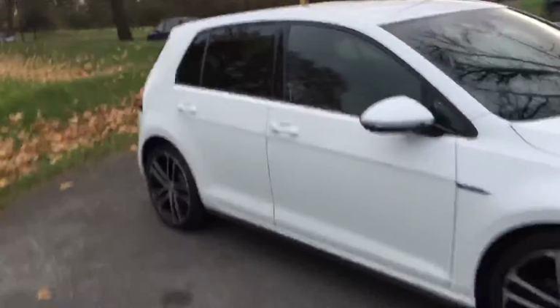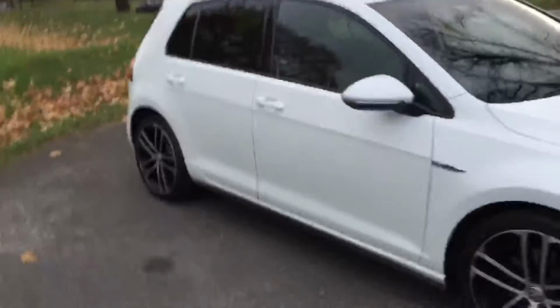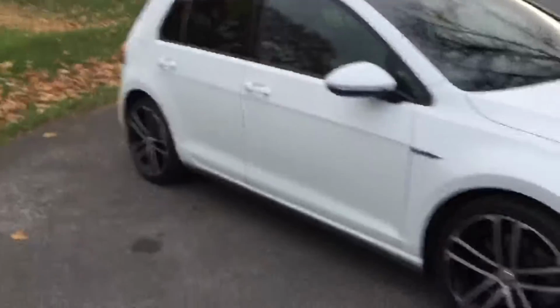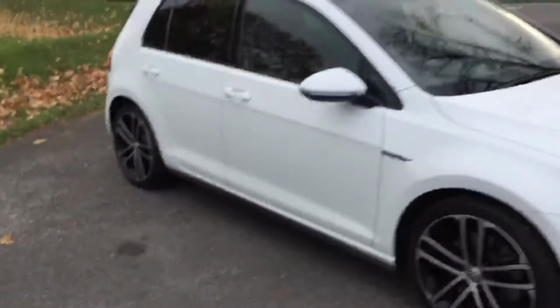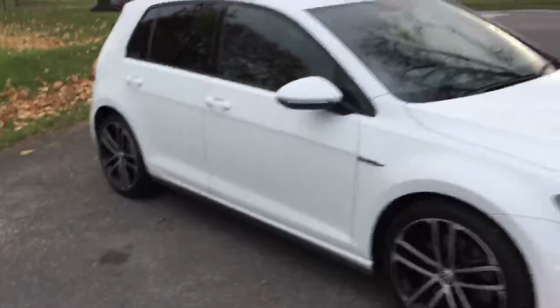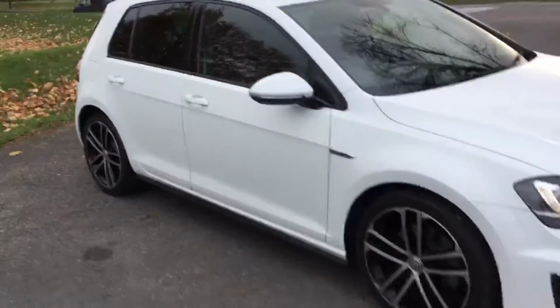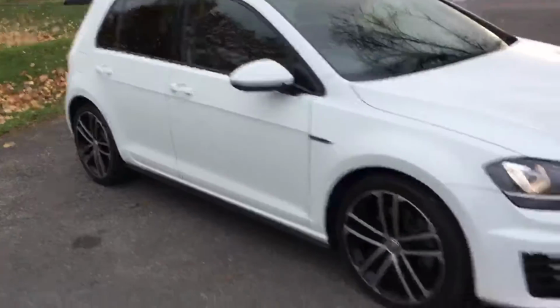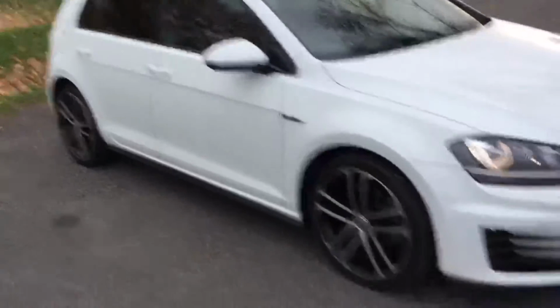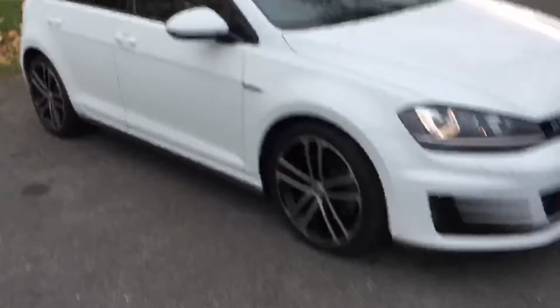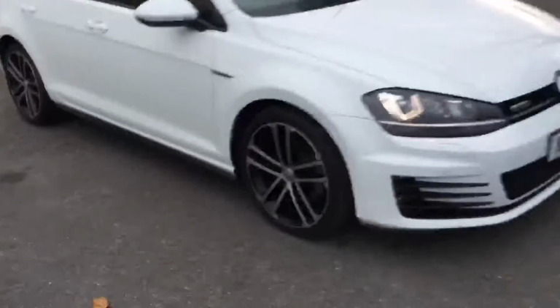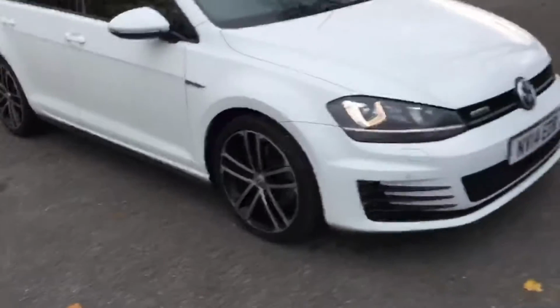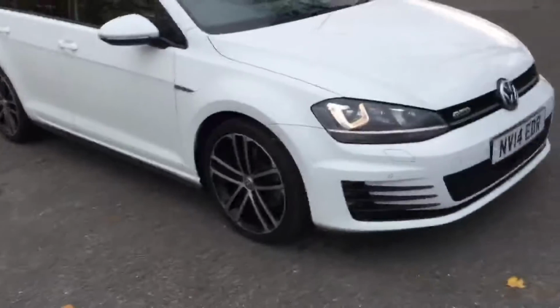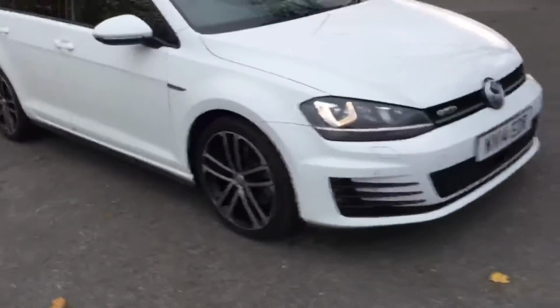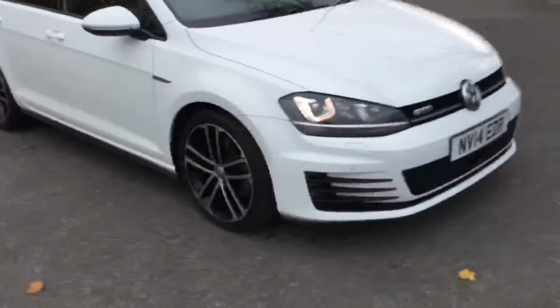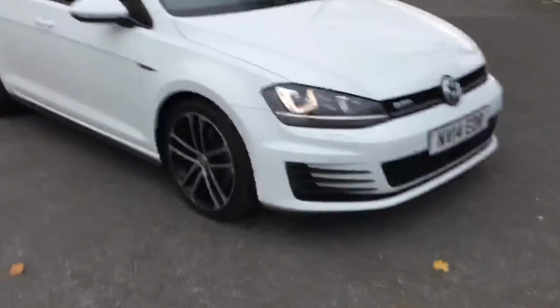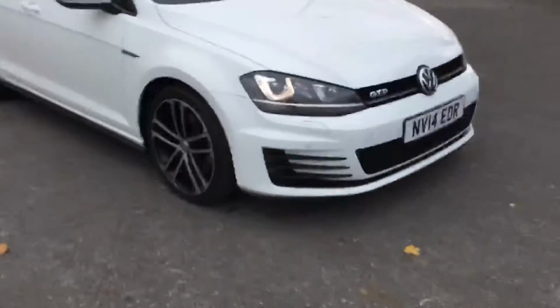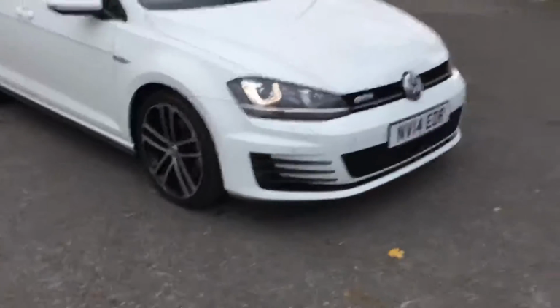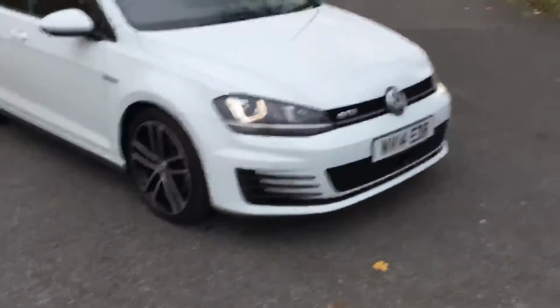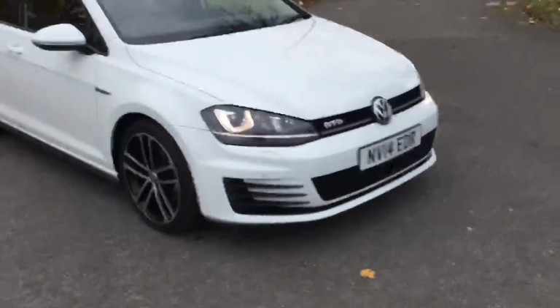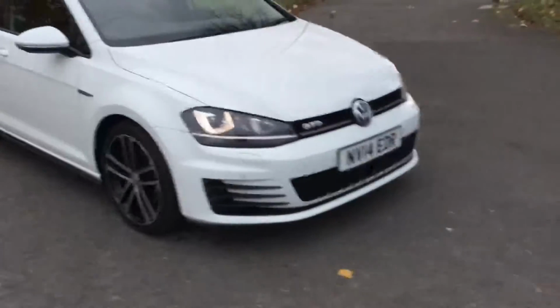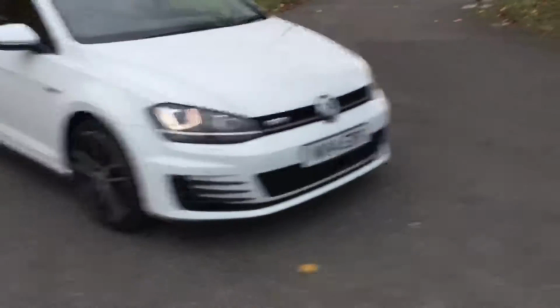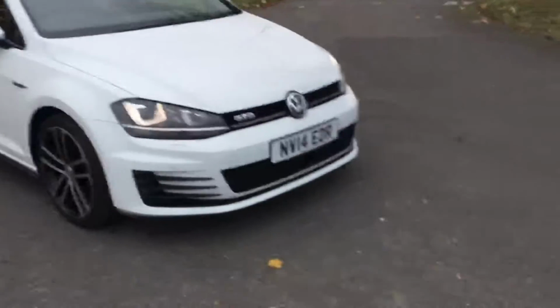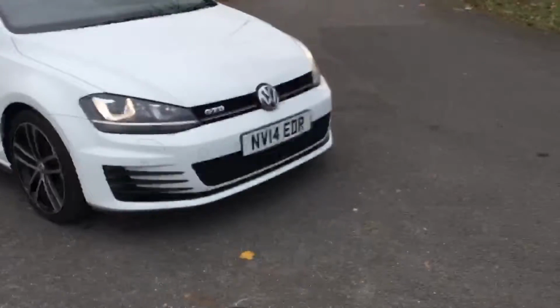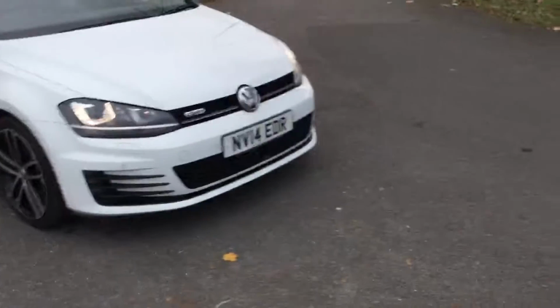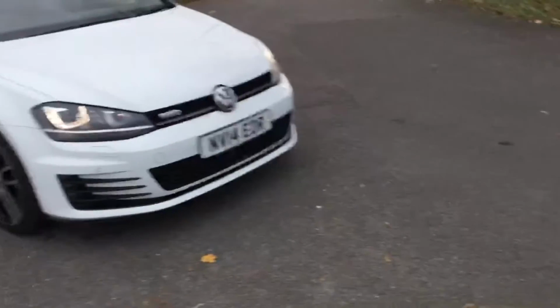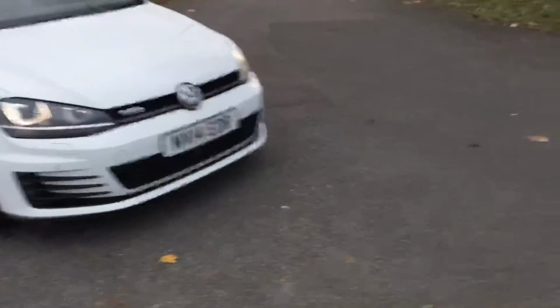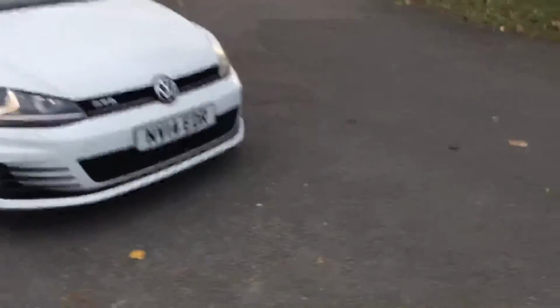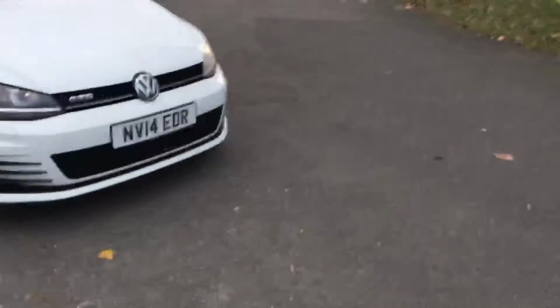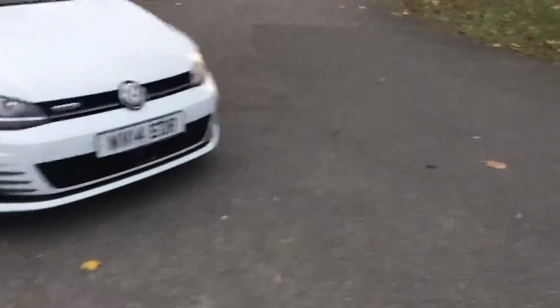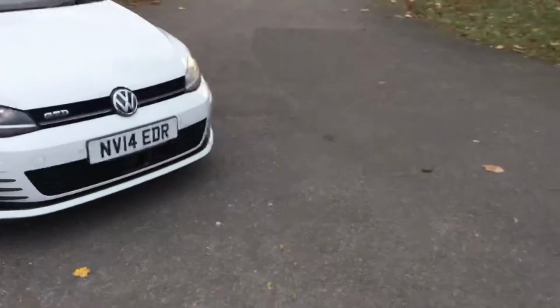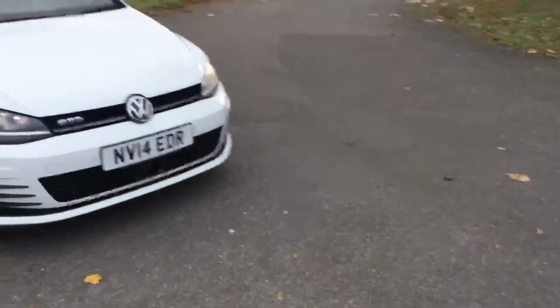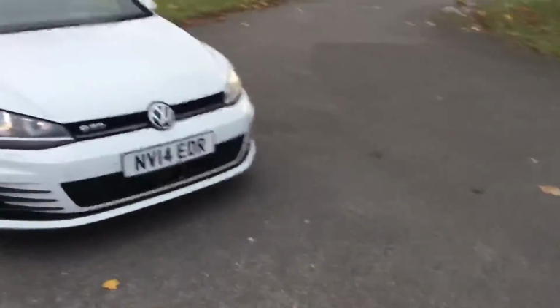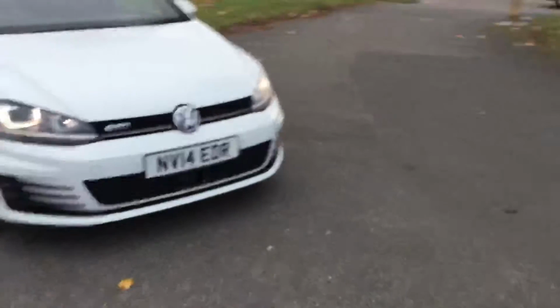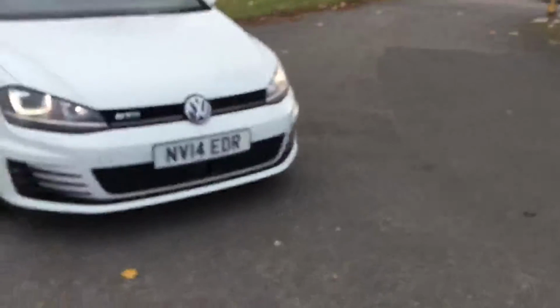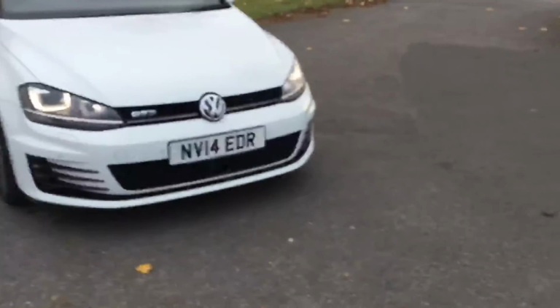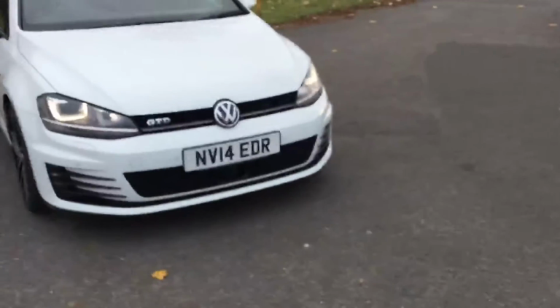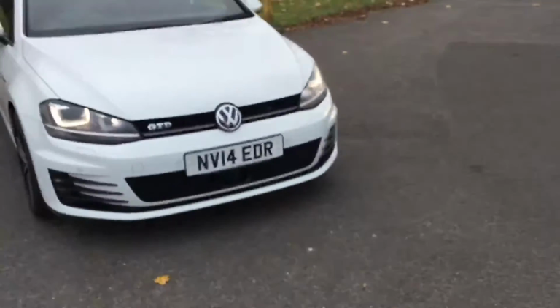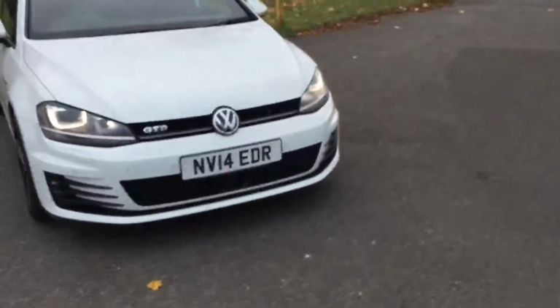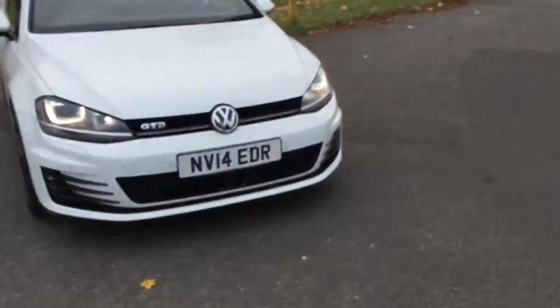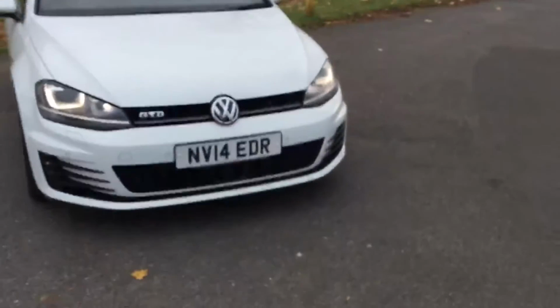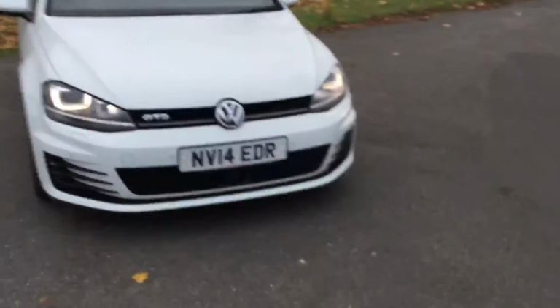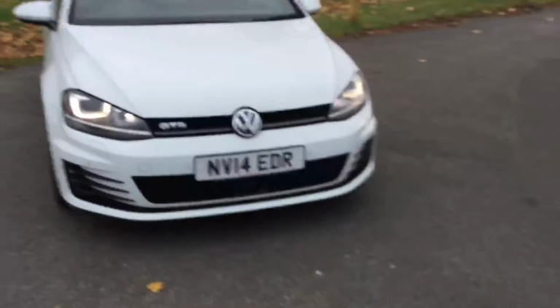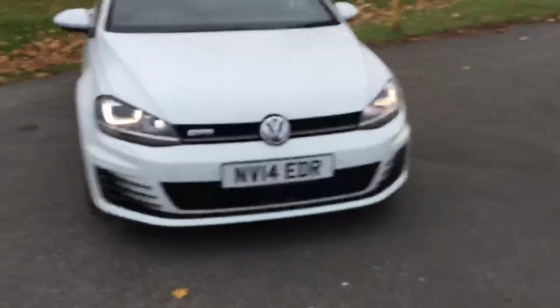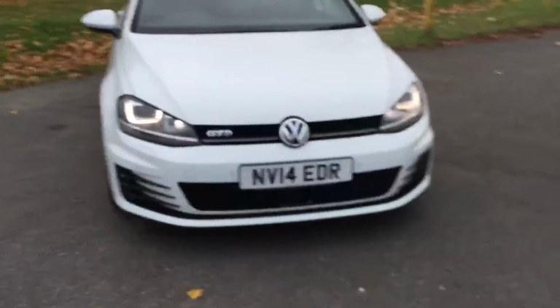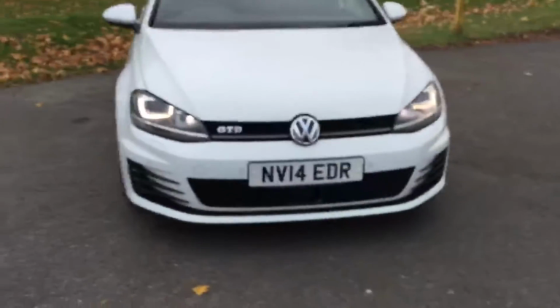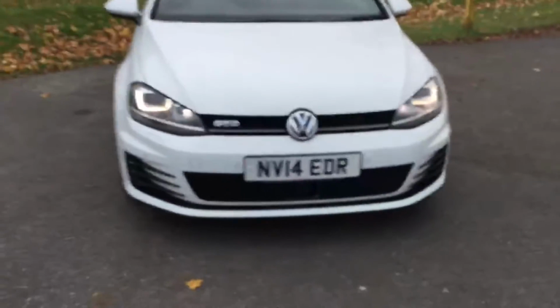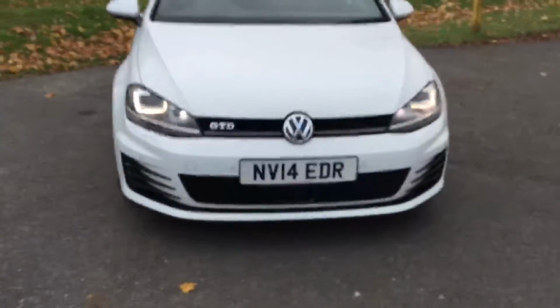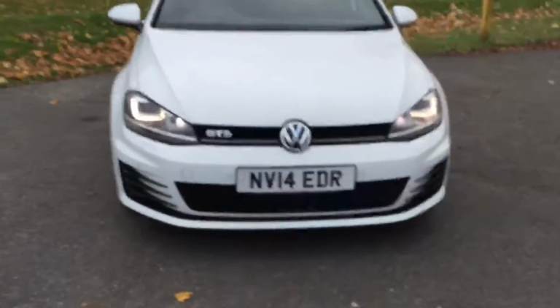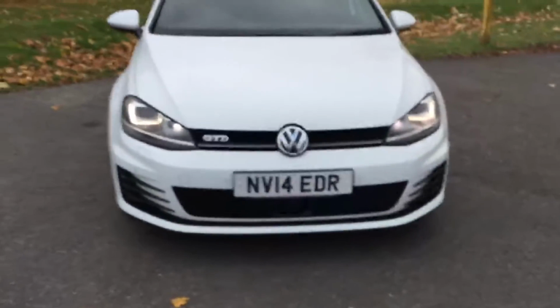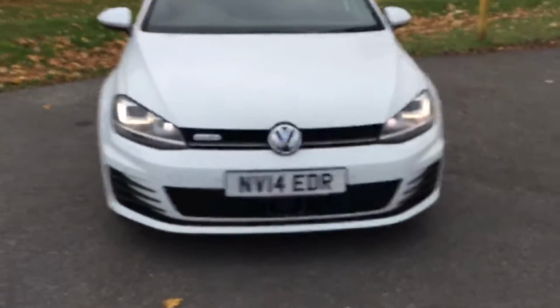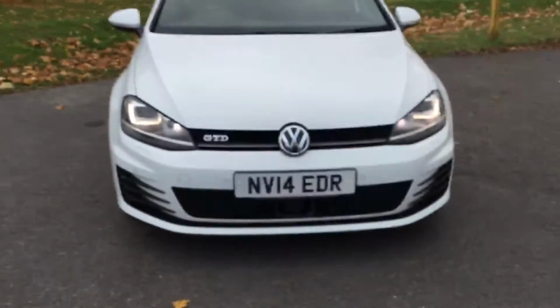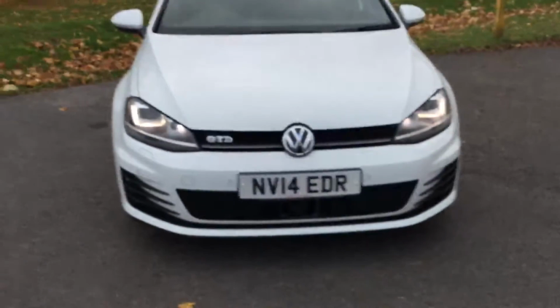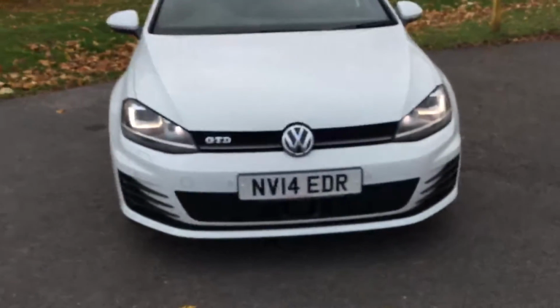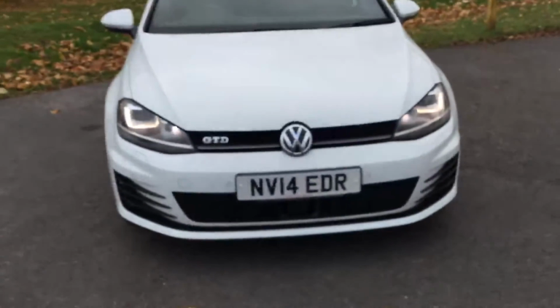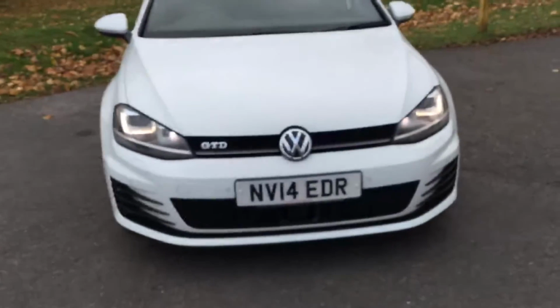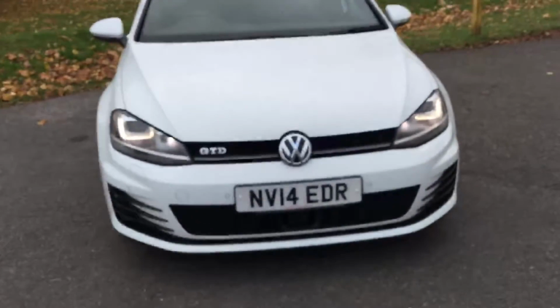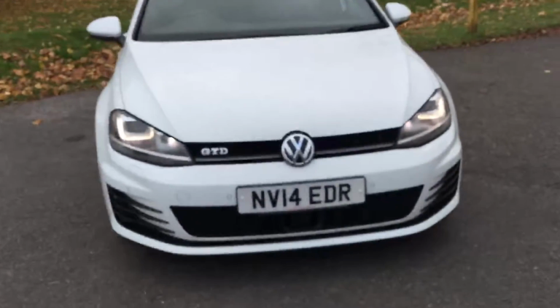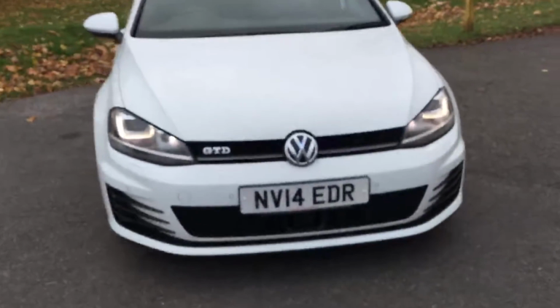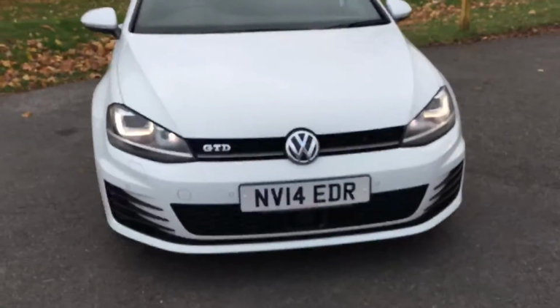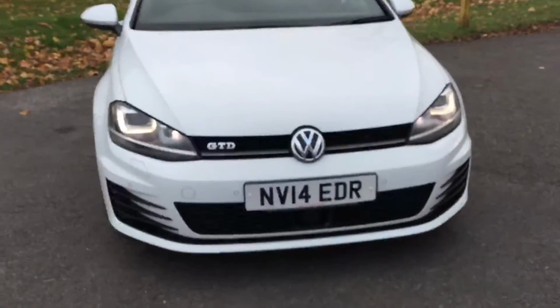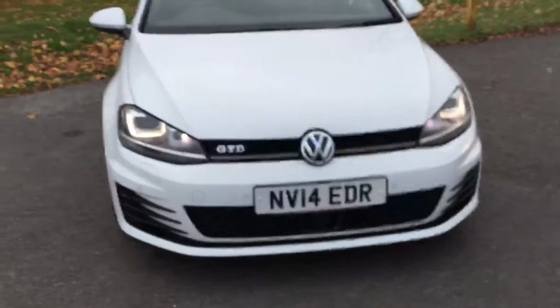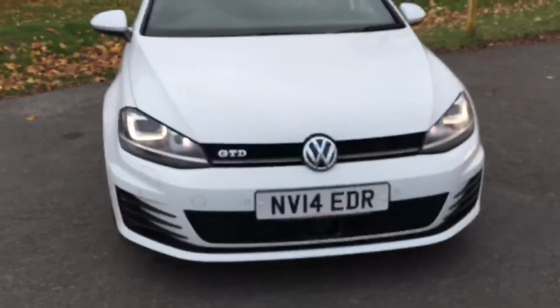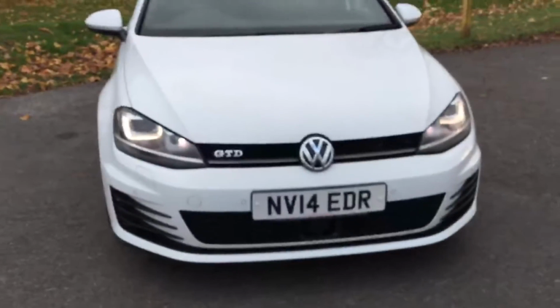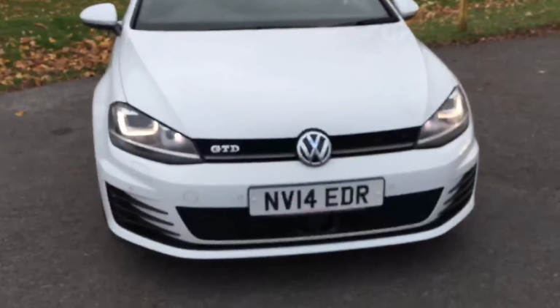And here's the front view of the vehicle. It's got front fog lights, headlamp washers, and daytime running LED lights.